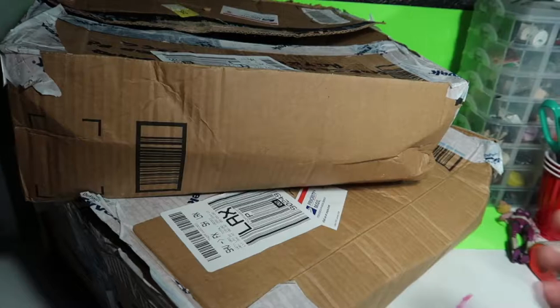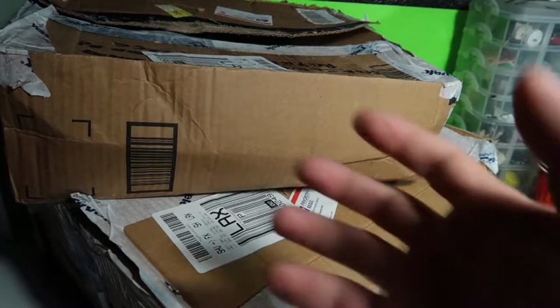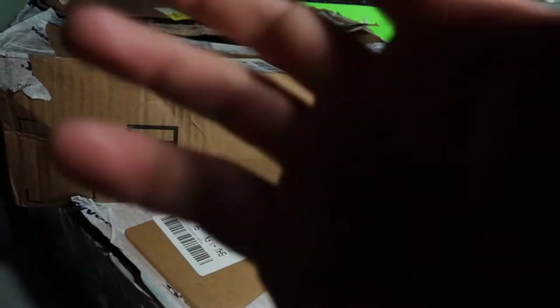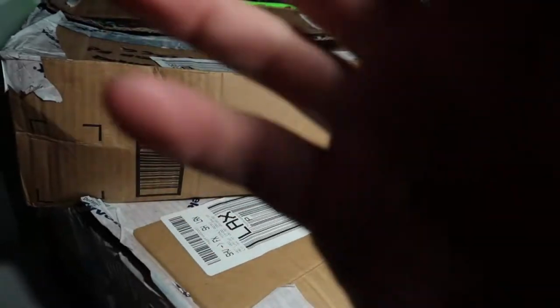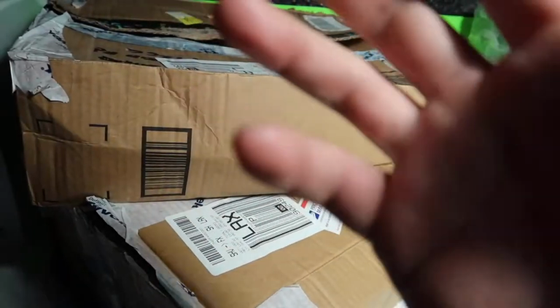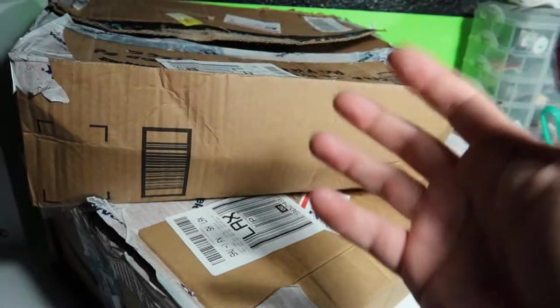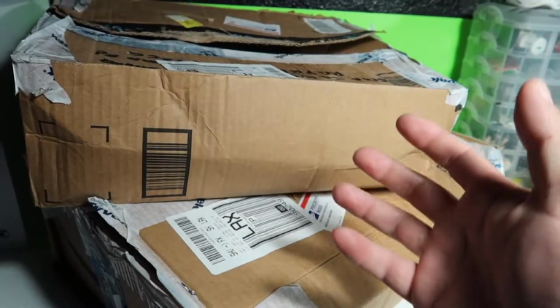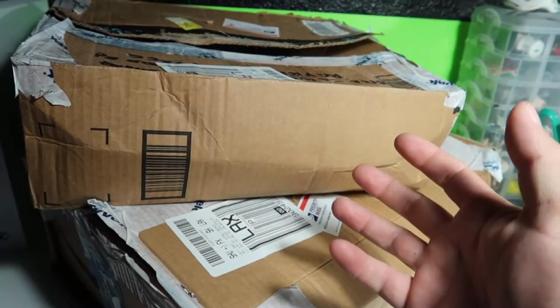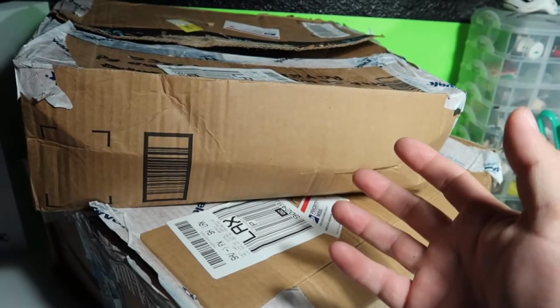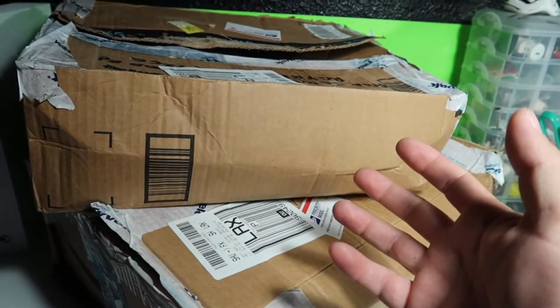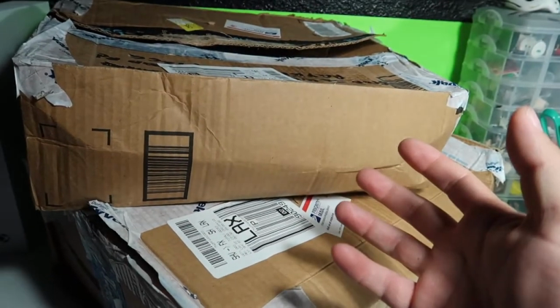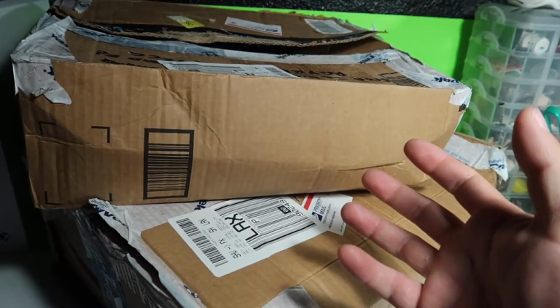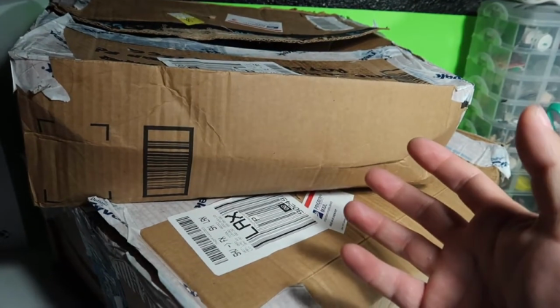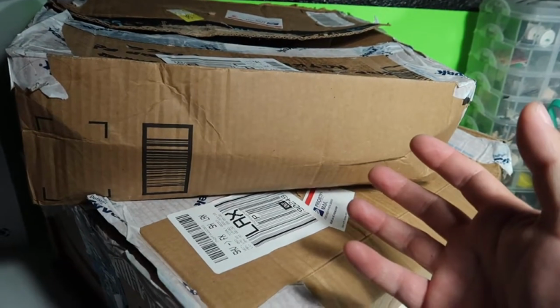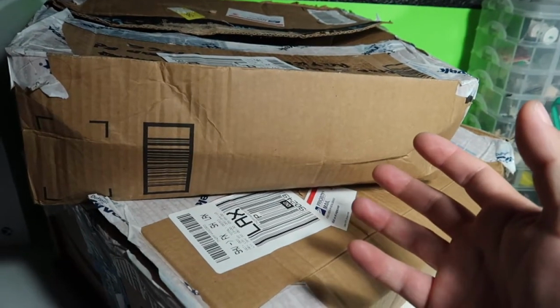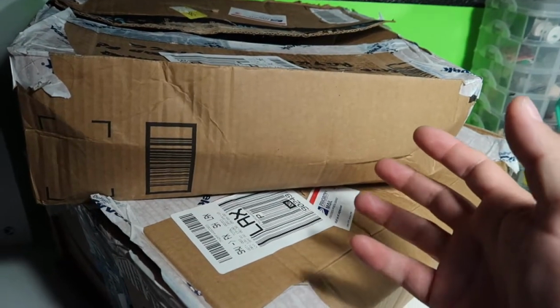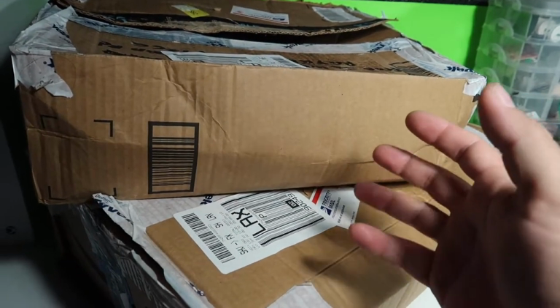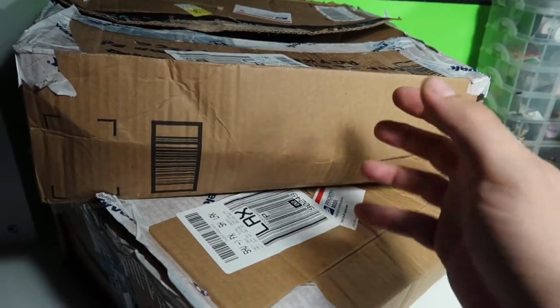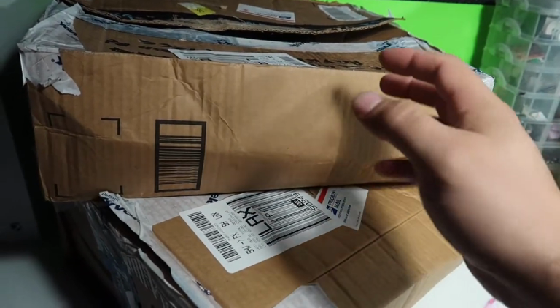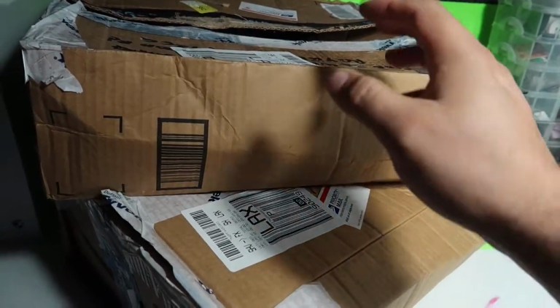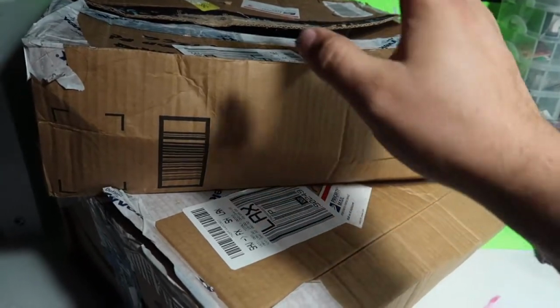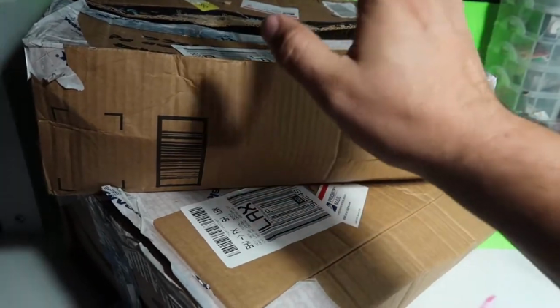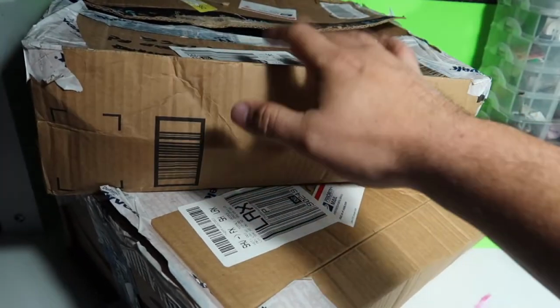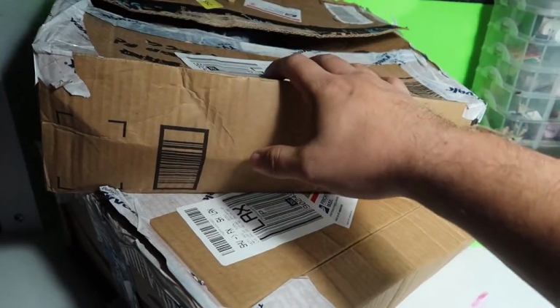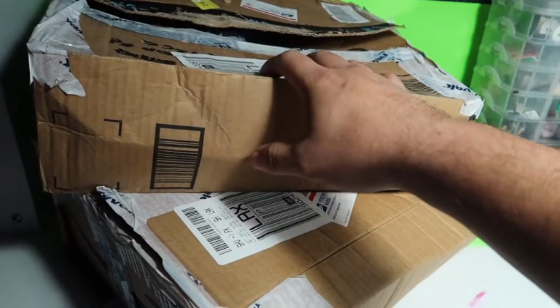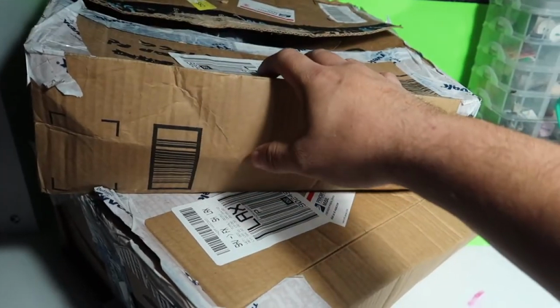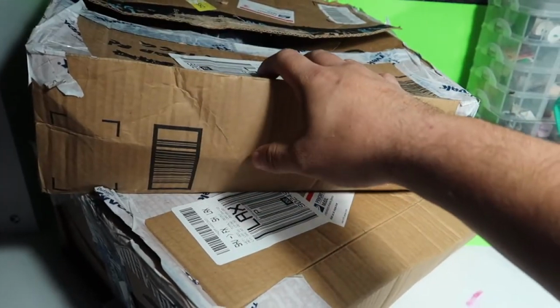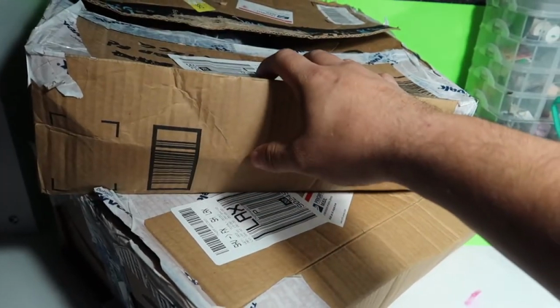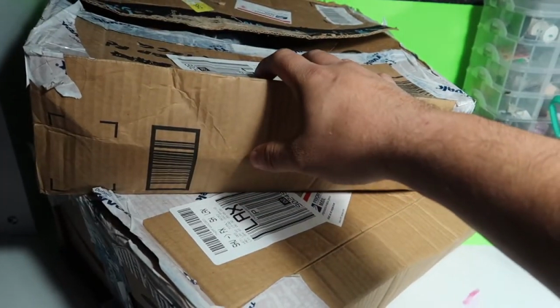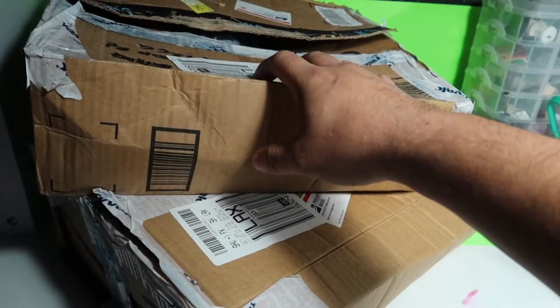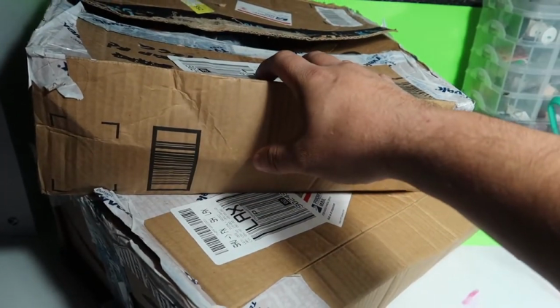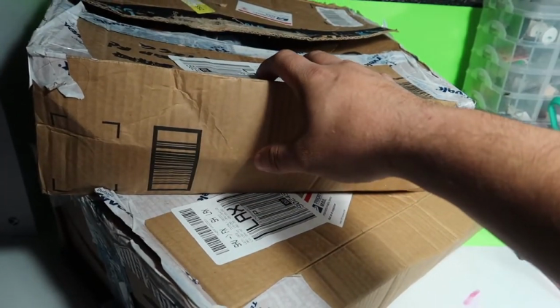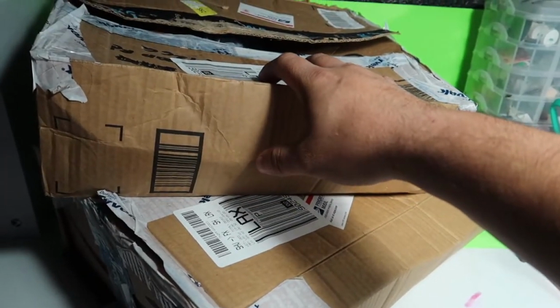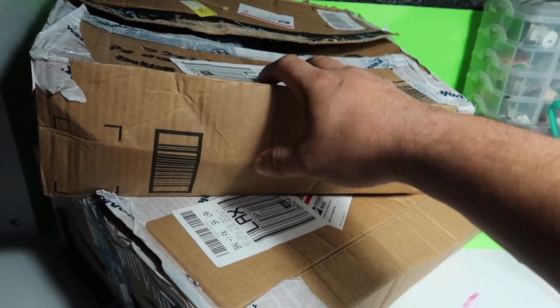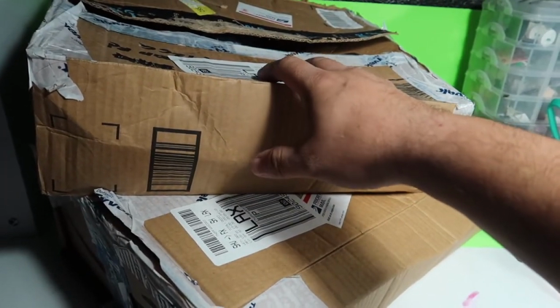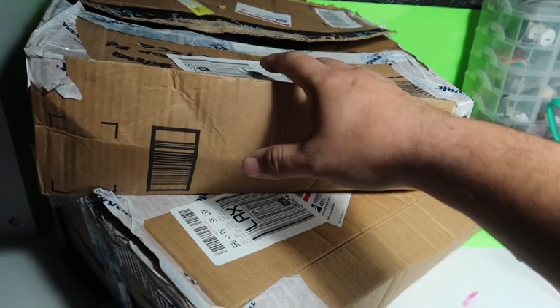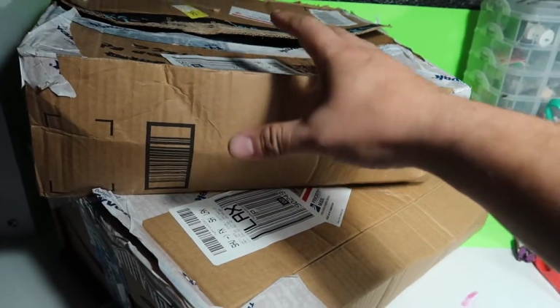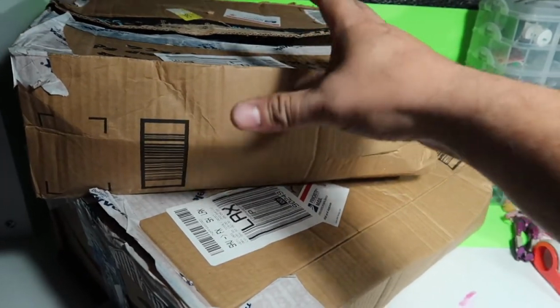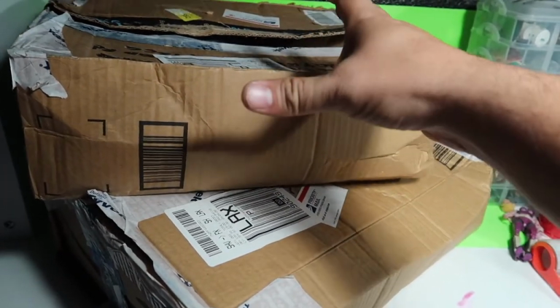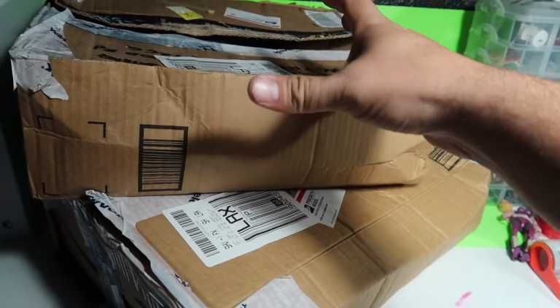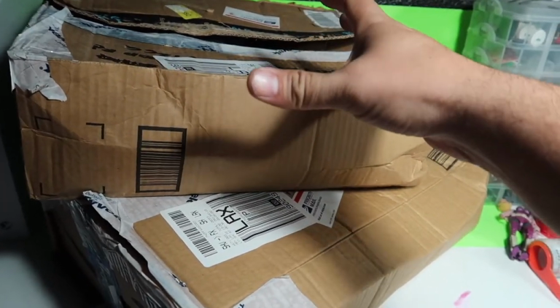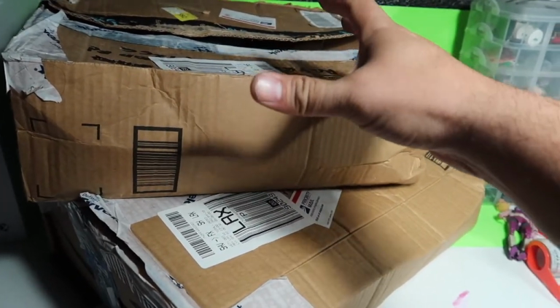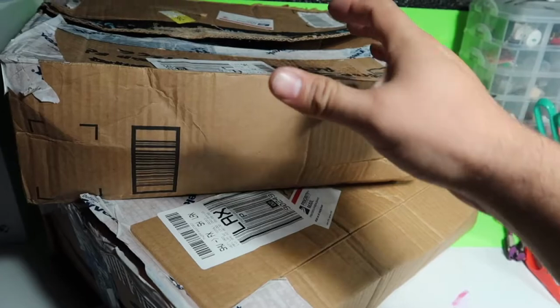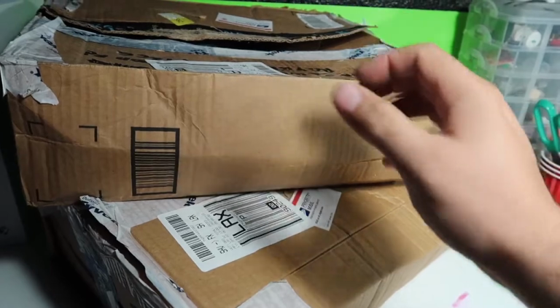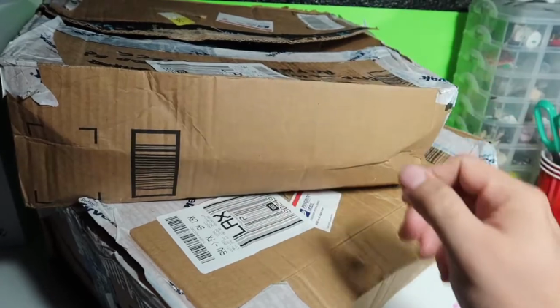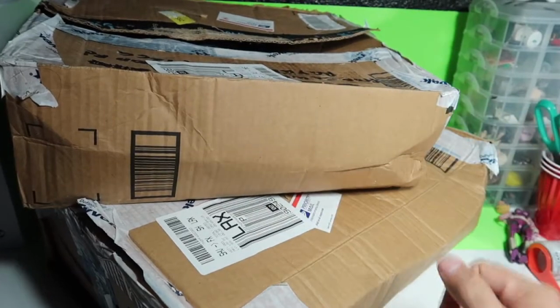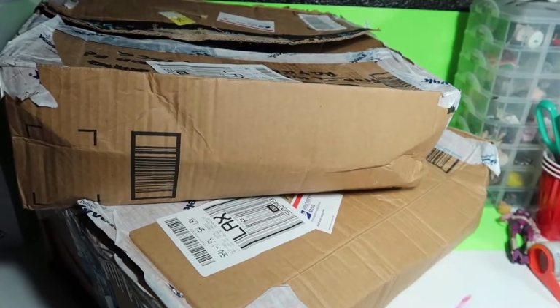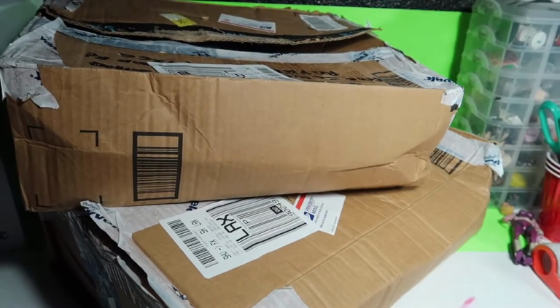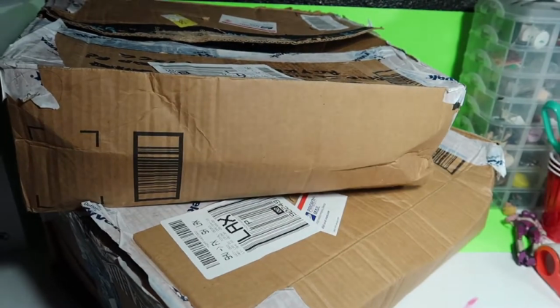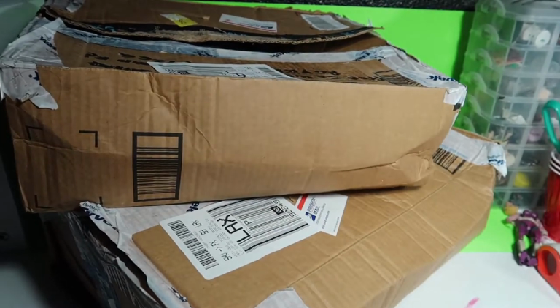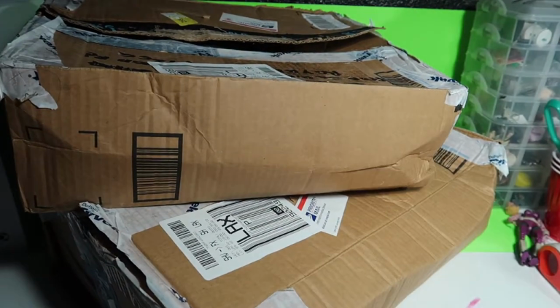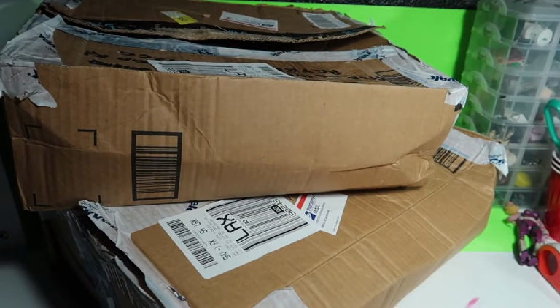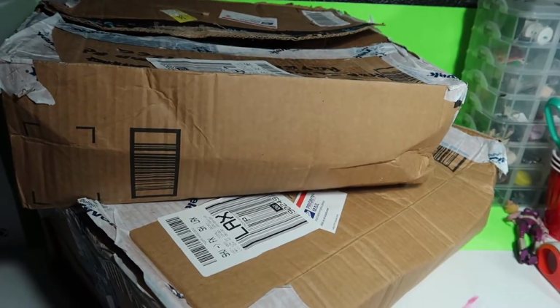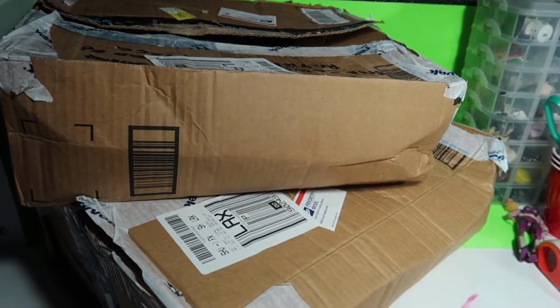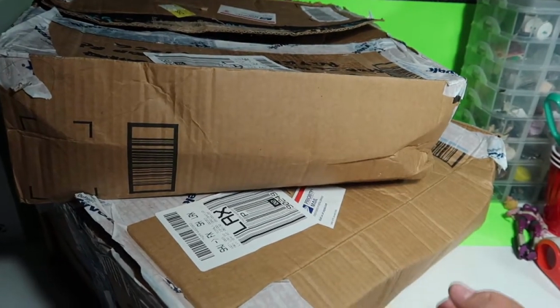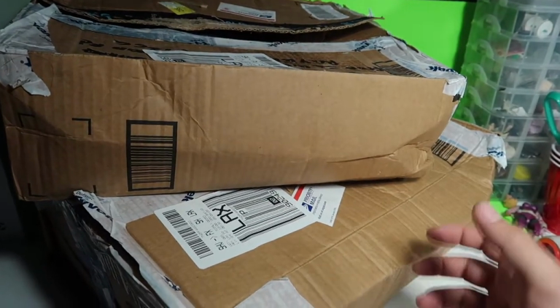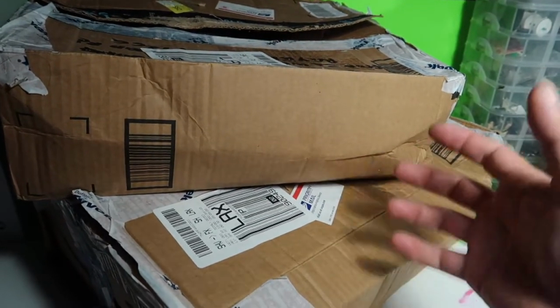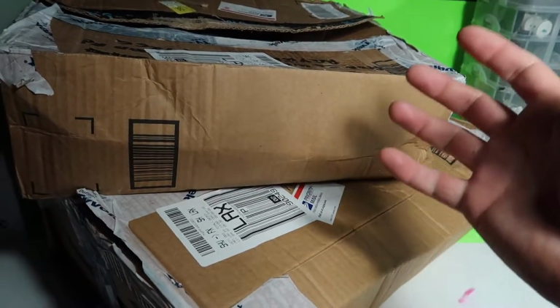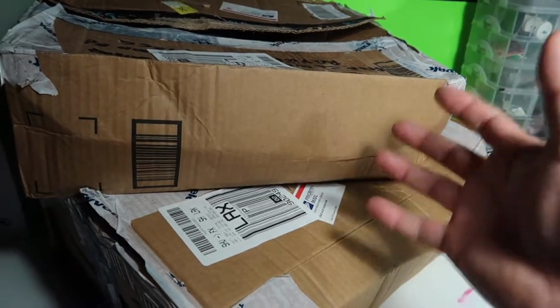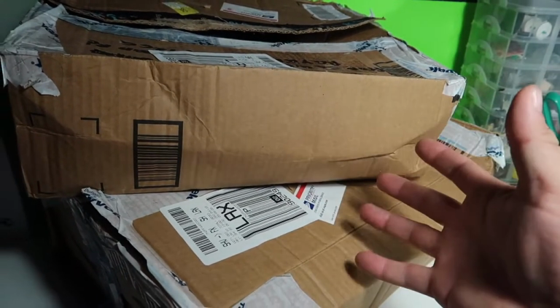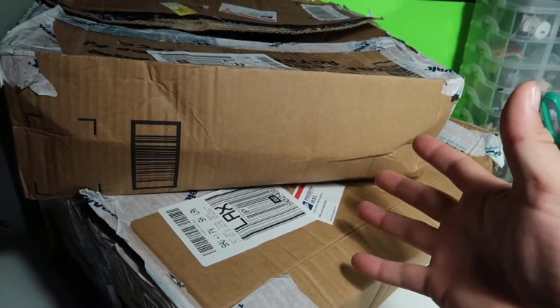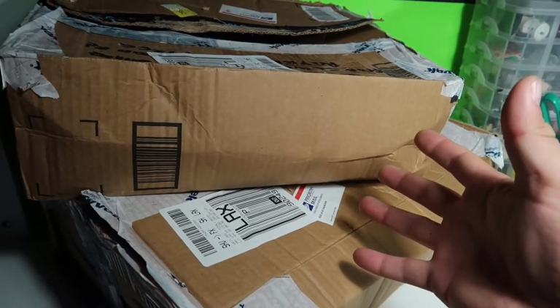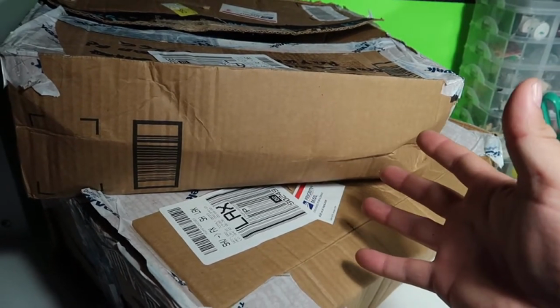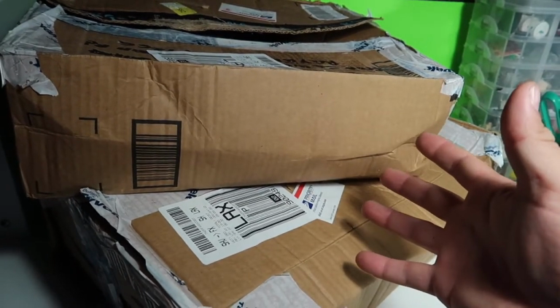Hey guys, welcome to another episode of Recreating. So today we have two packages and we're about to unbox them. If you want to see what's inside, stay tuned.